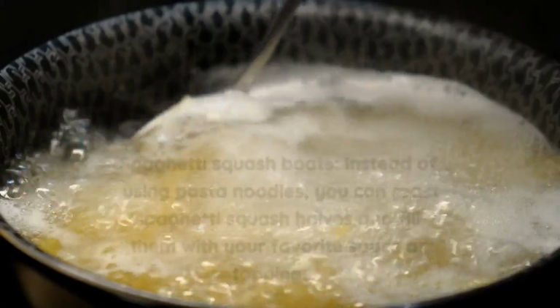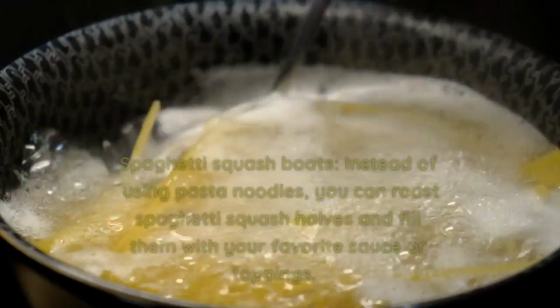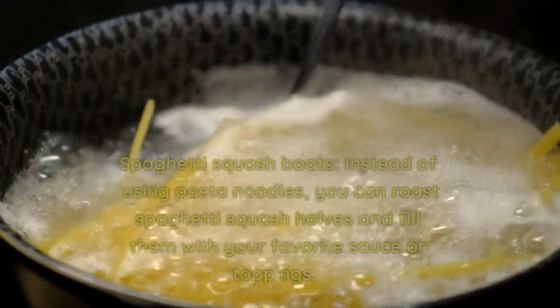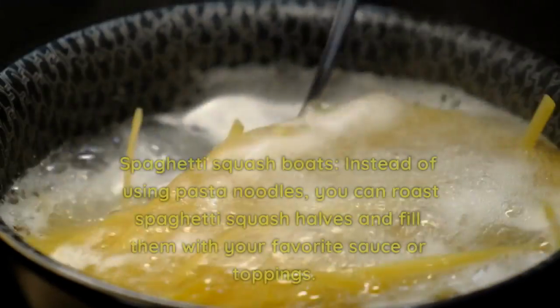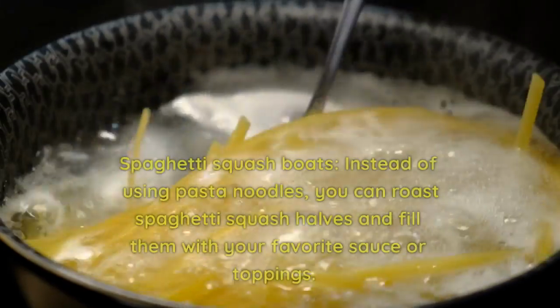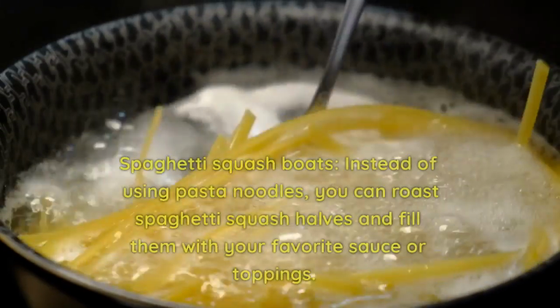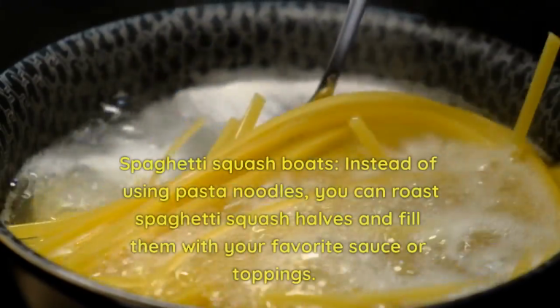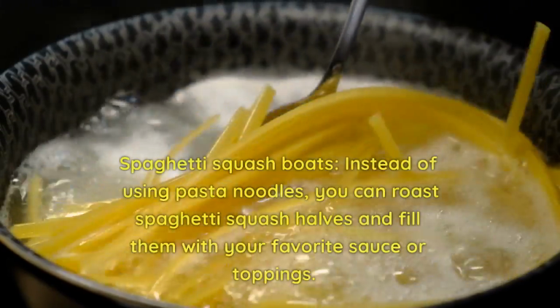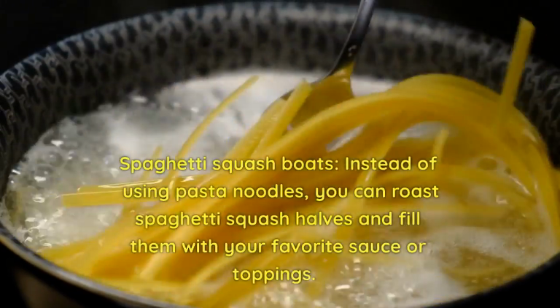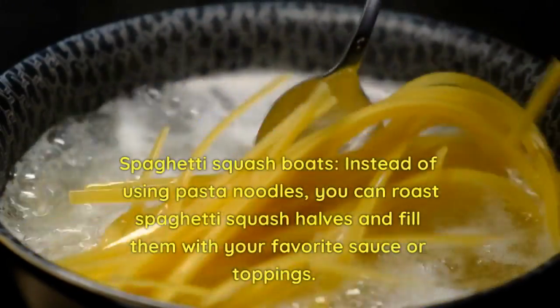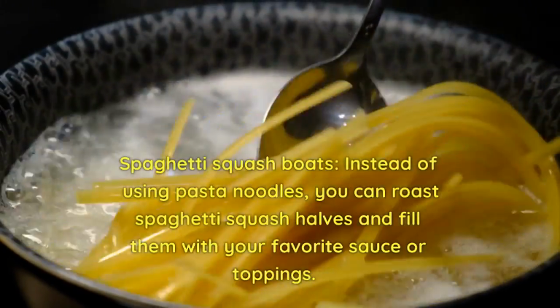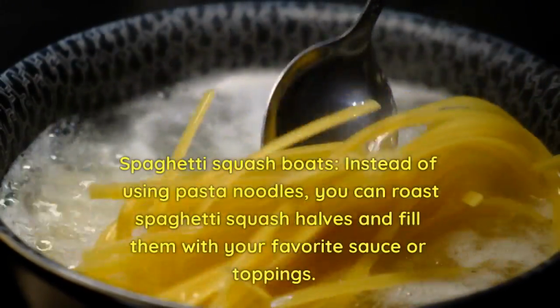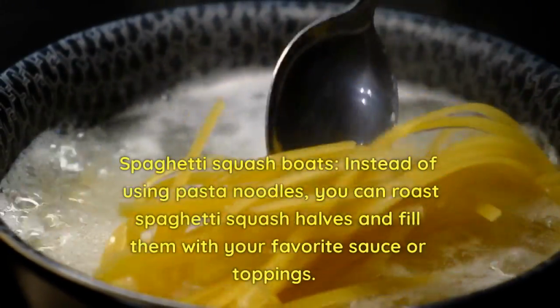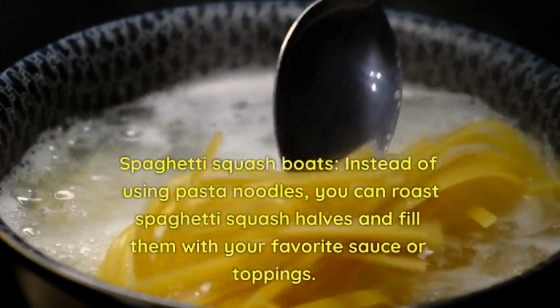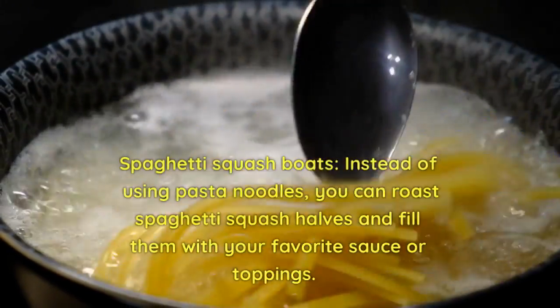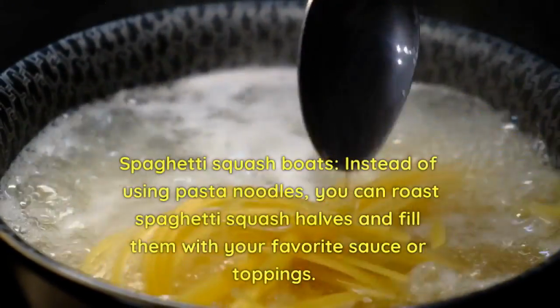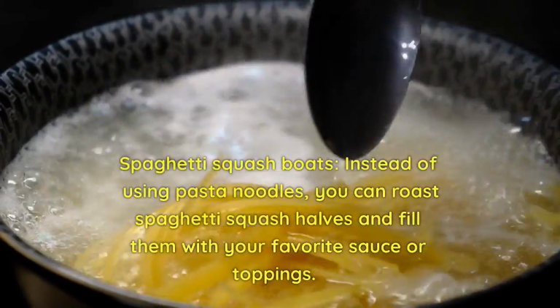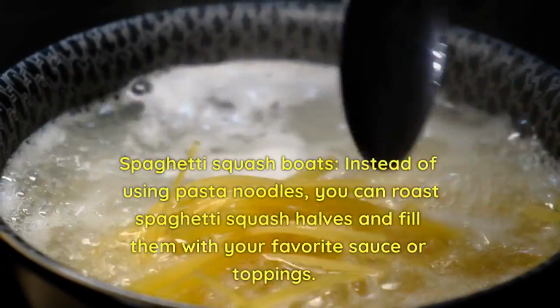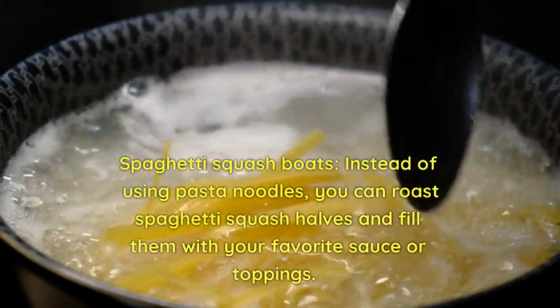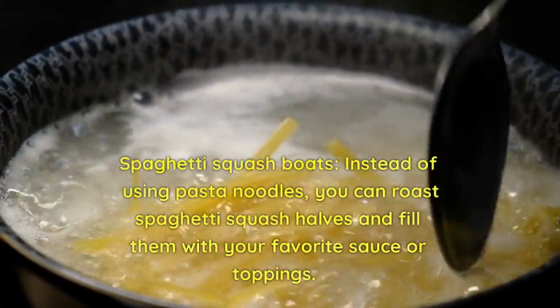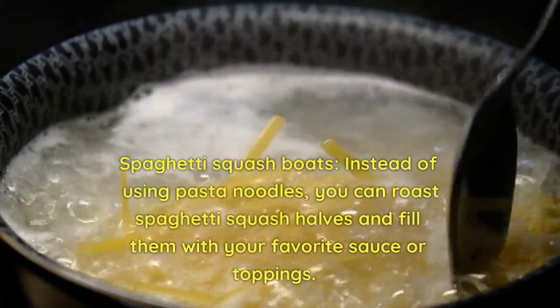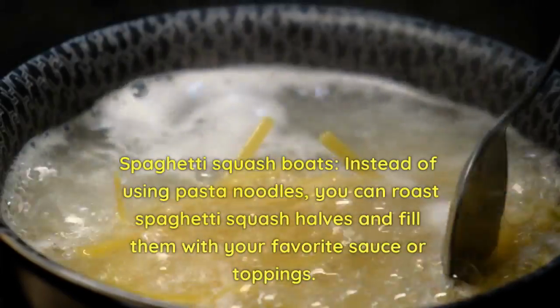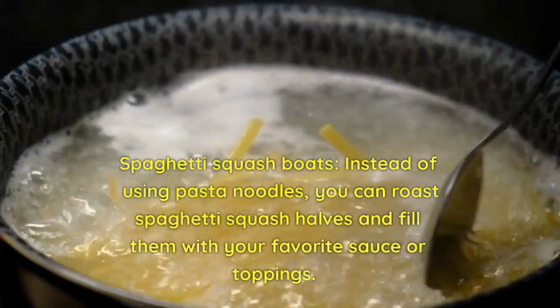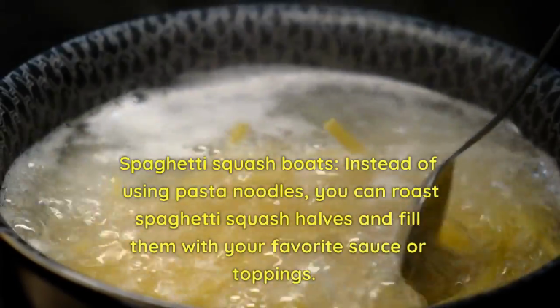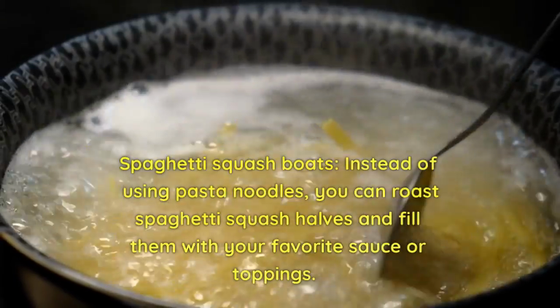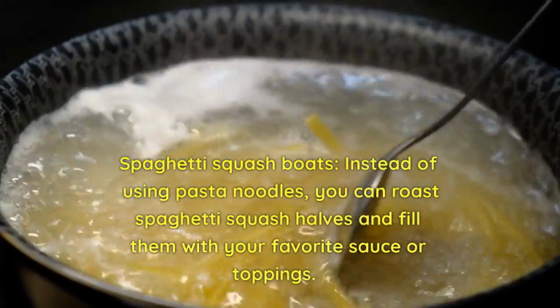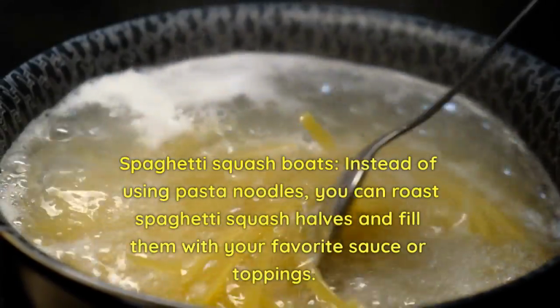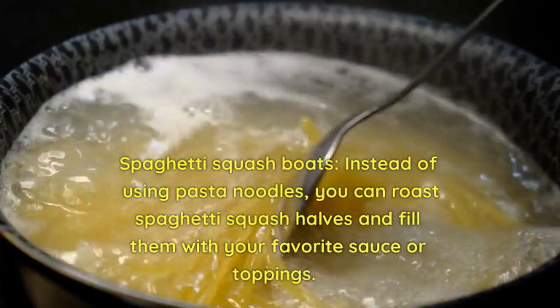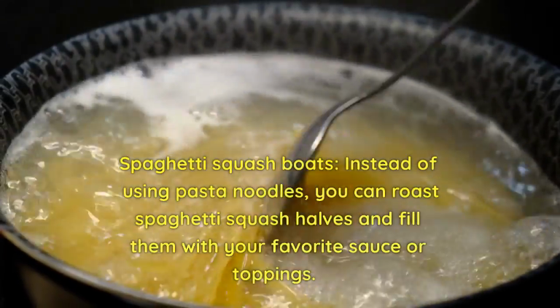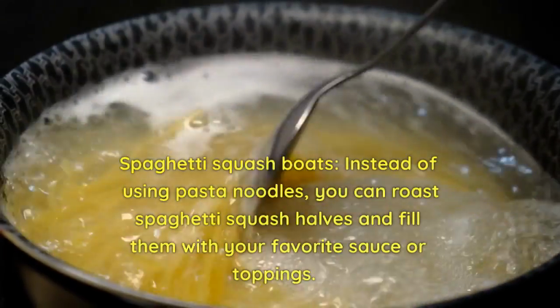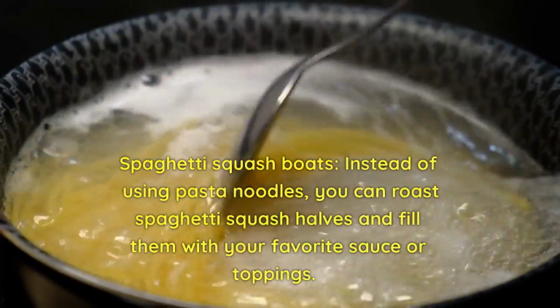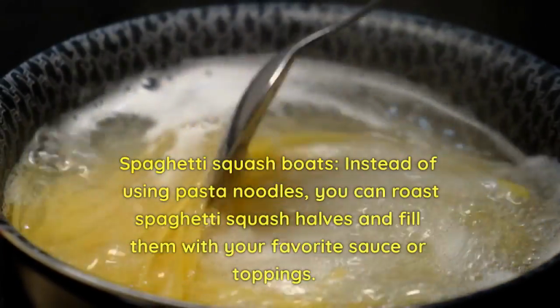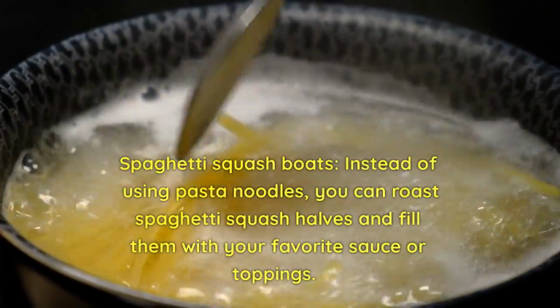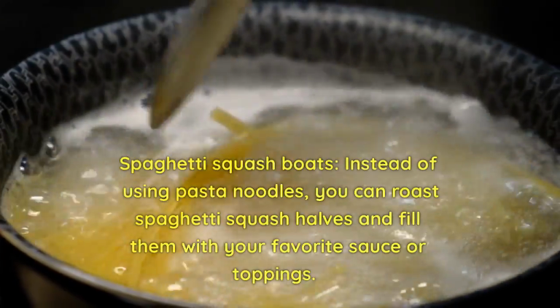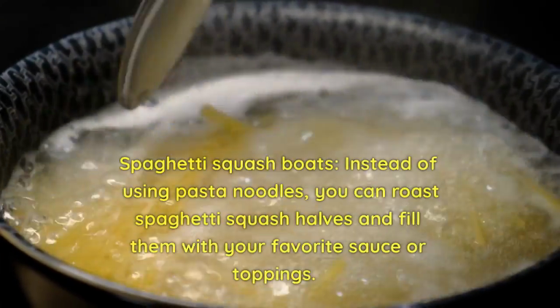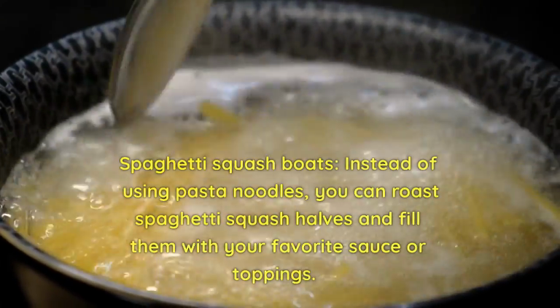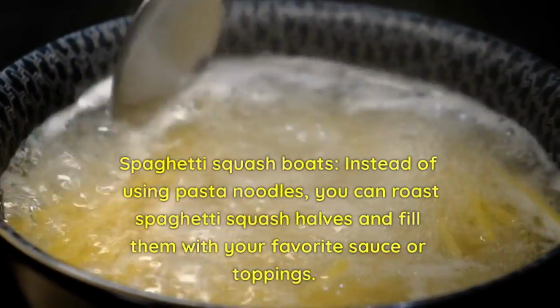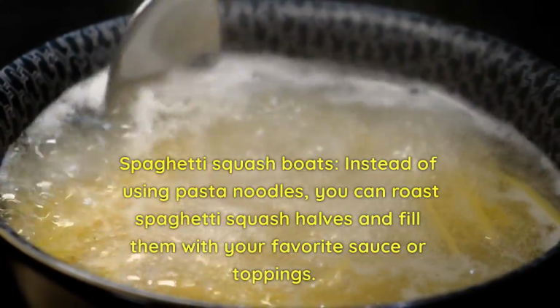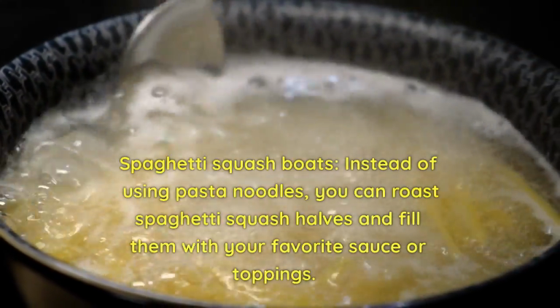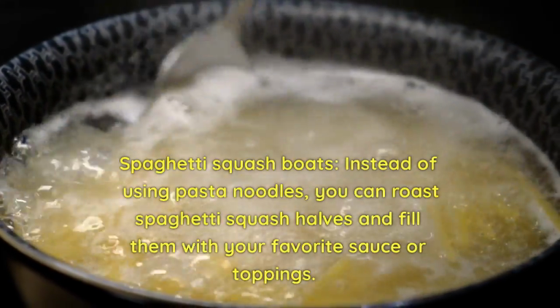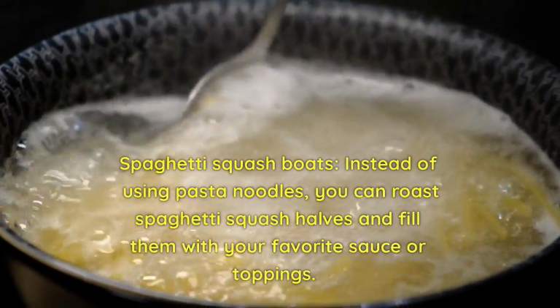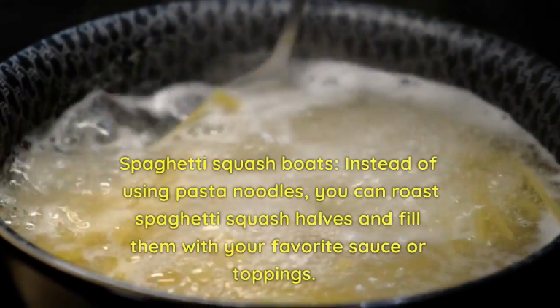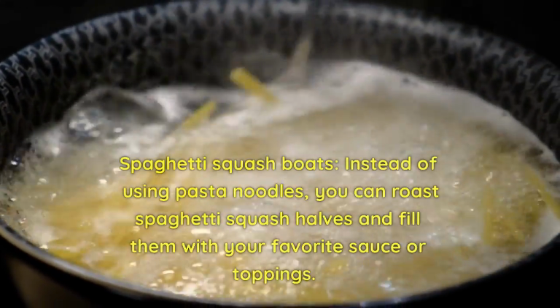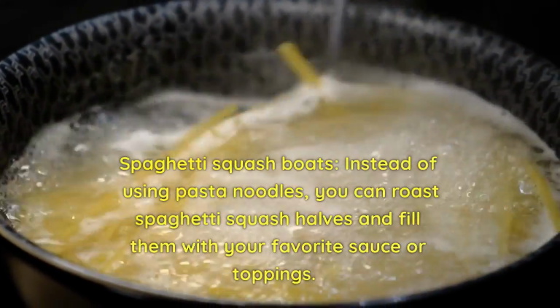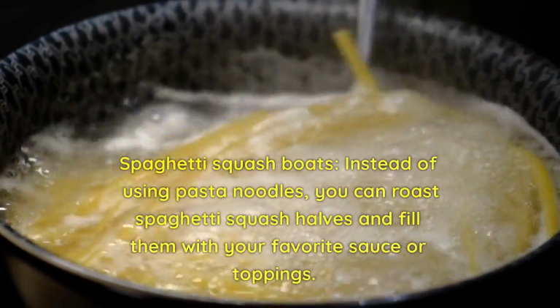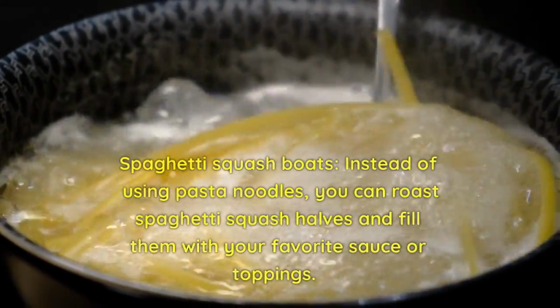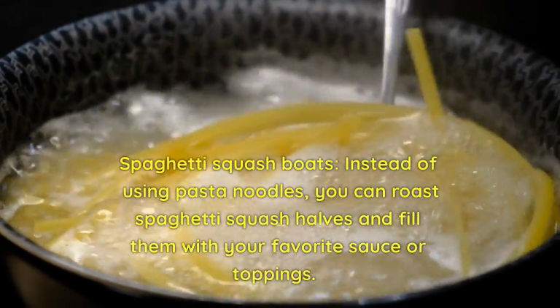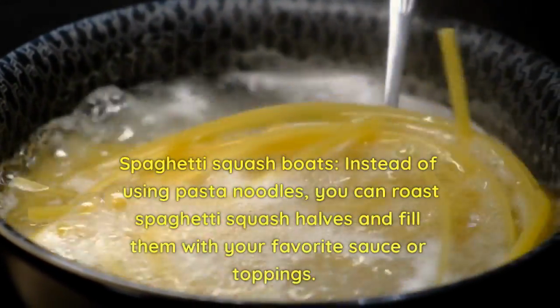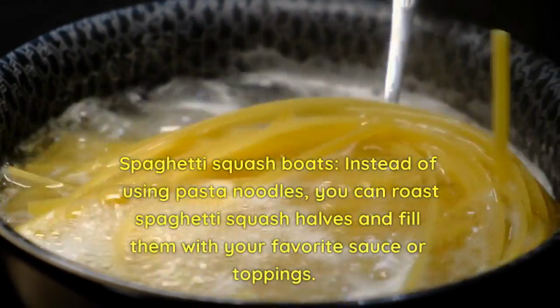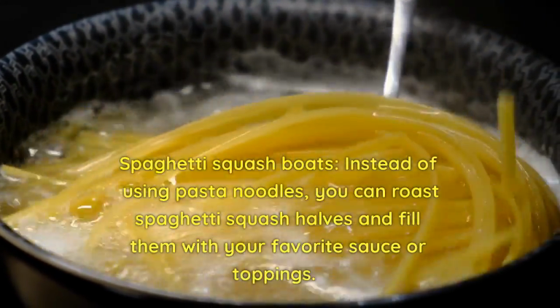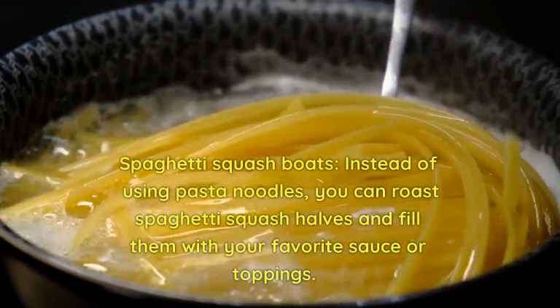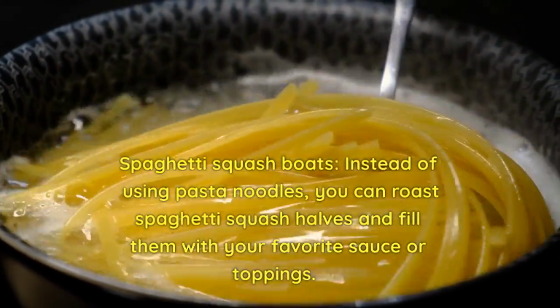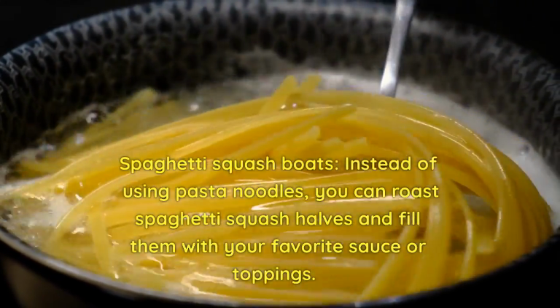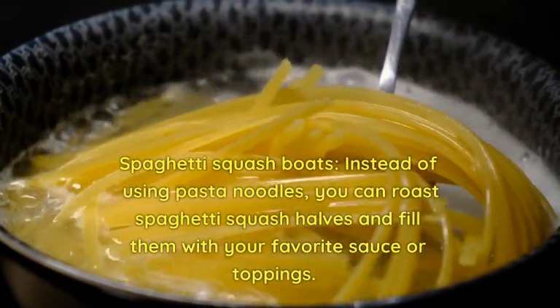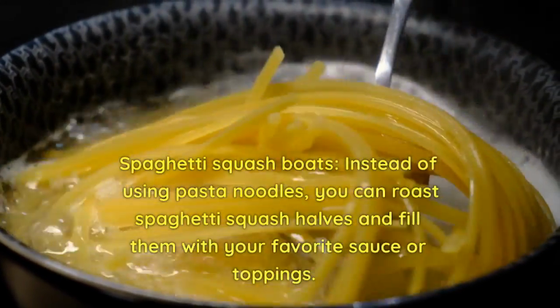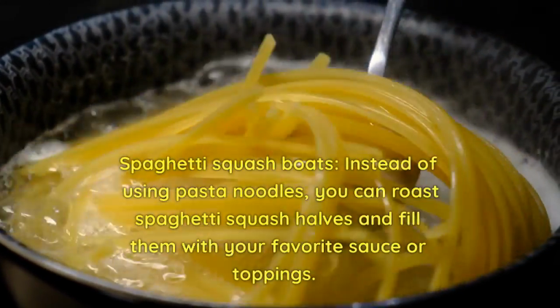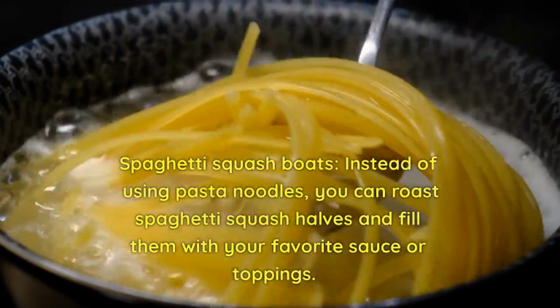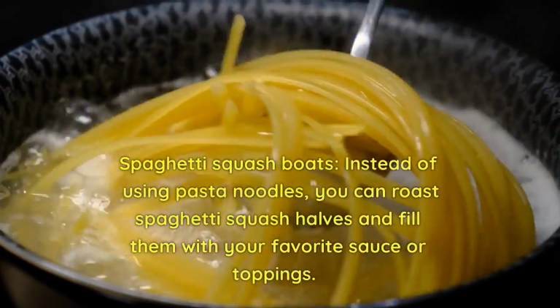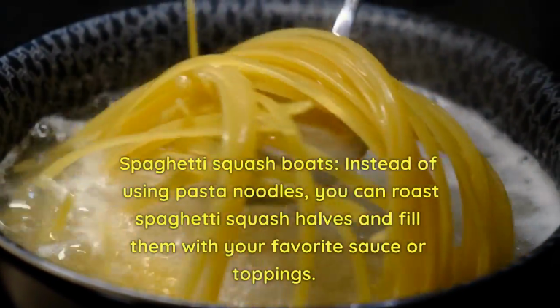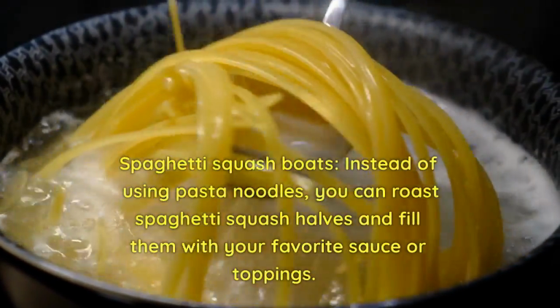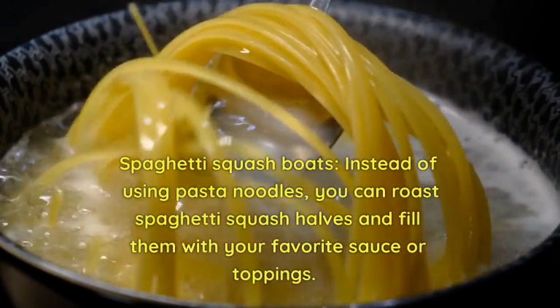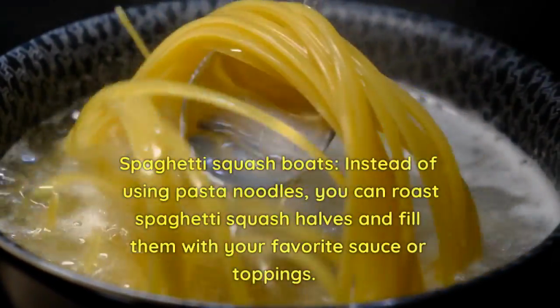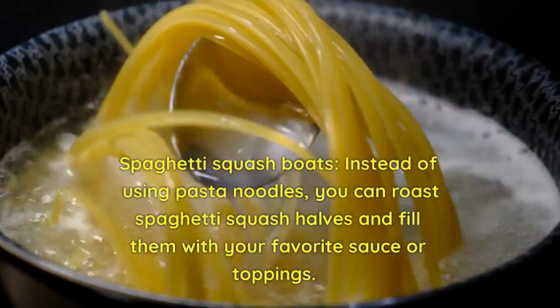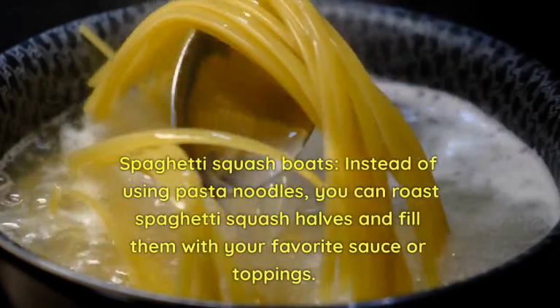Spaghetti squash boats — instead of using pasta noodles, you can roast spaghetti squash halves and fill them with your favorite sauce or toppings.